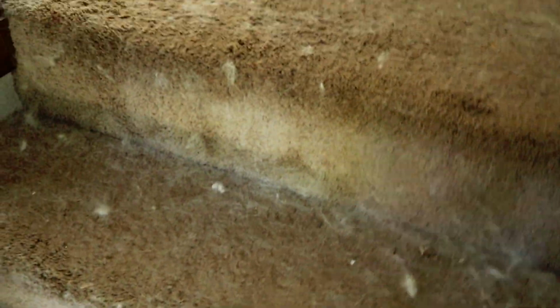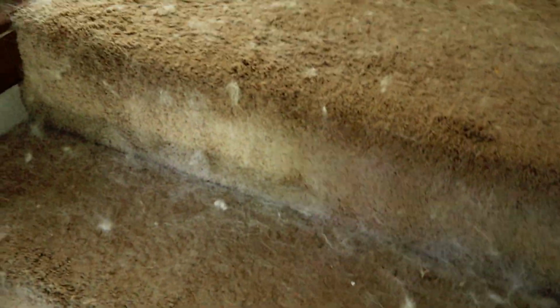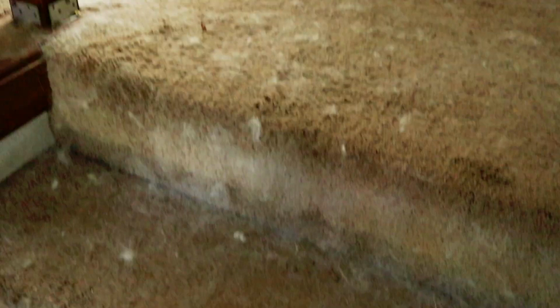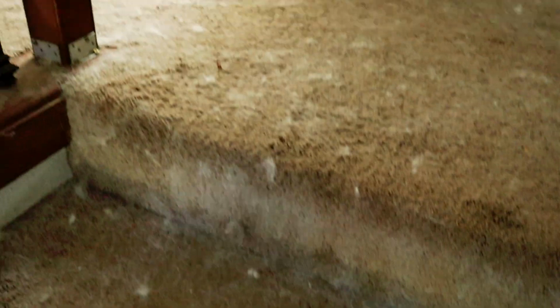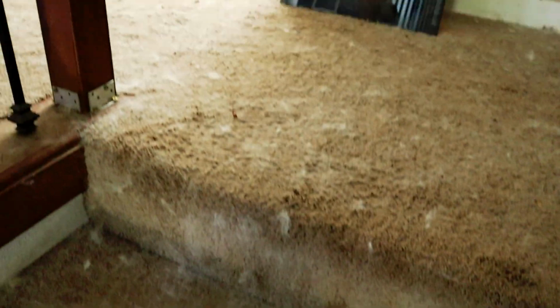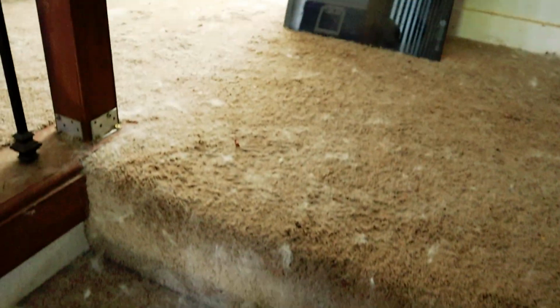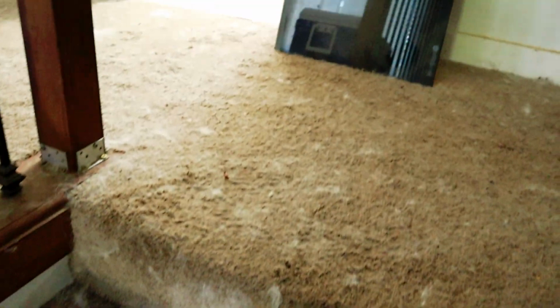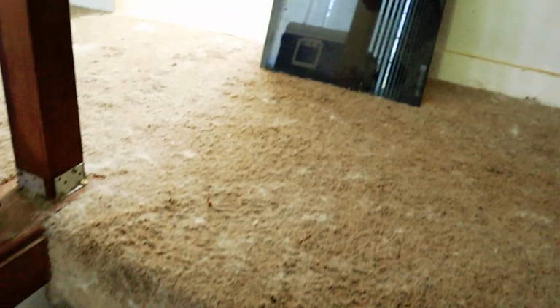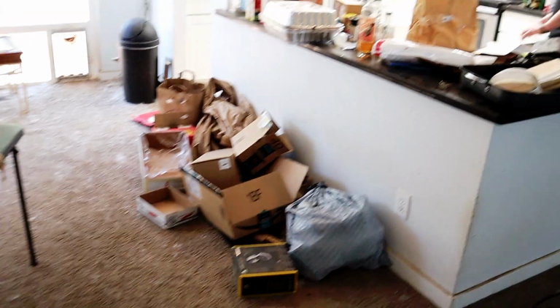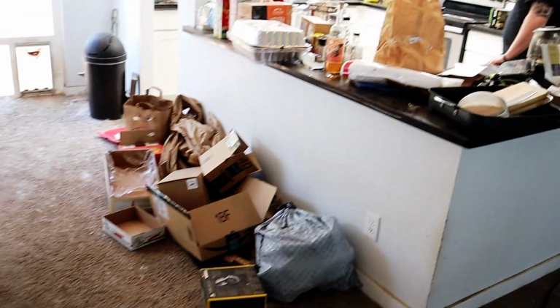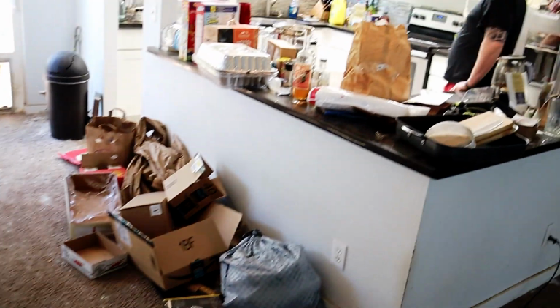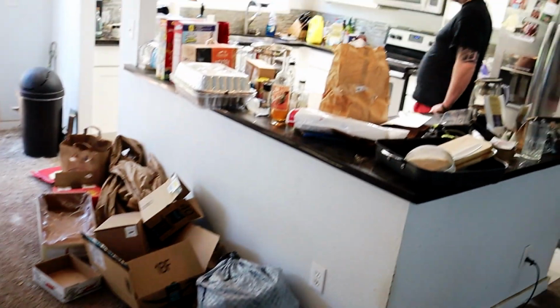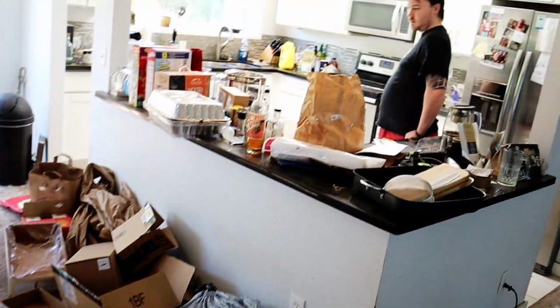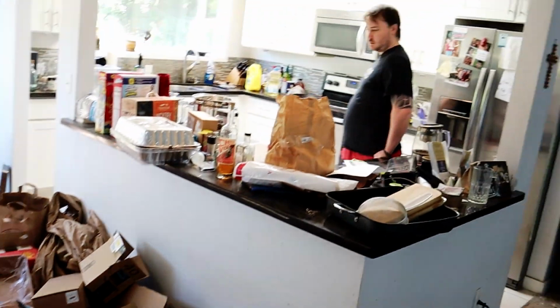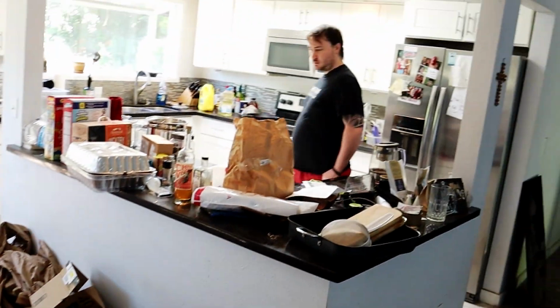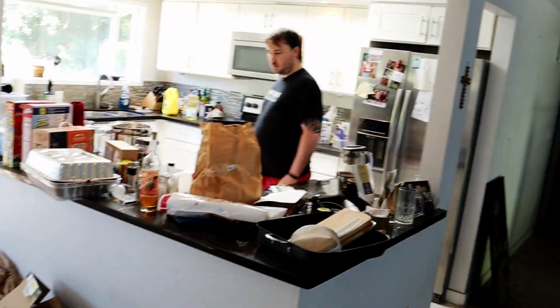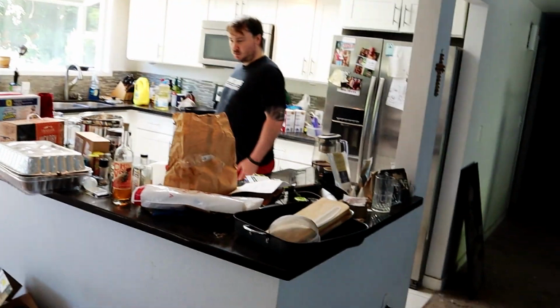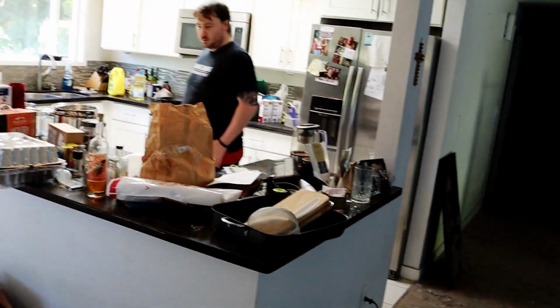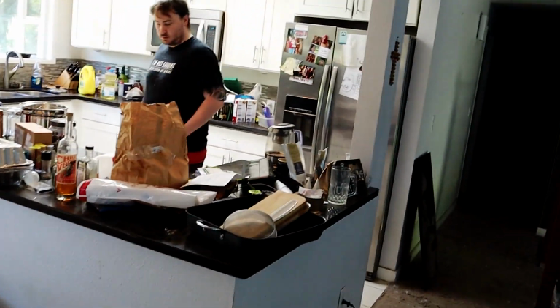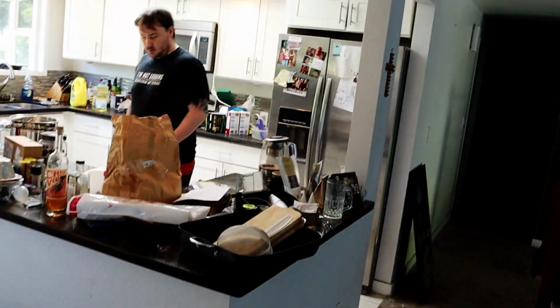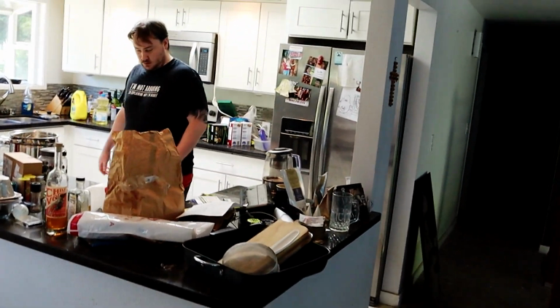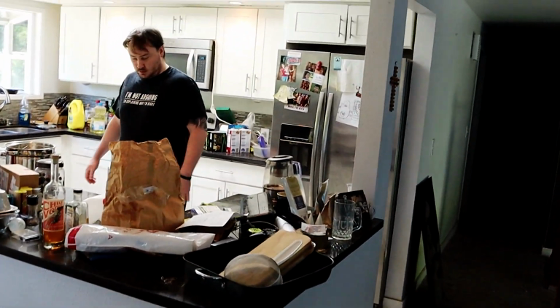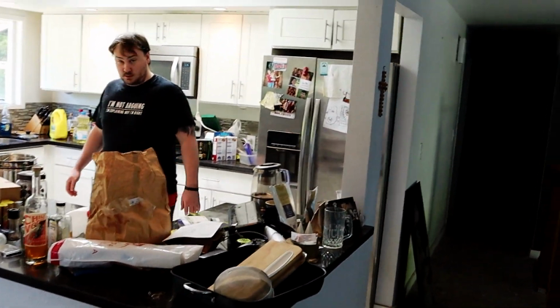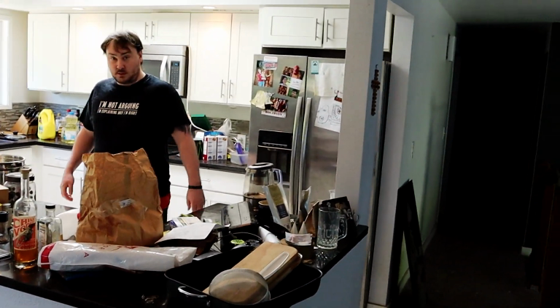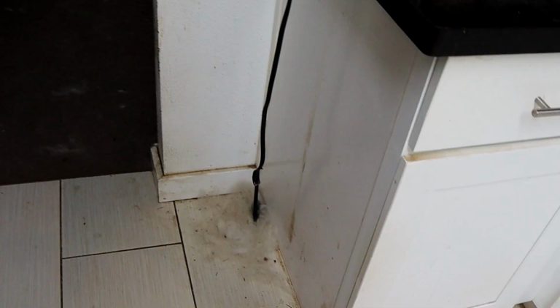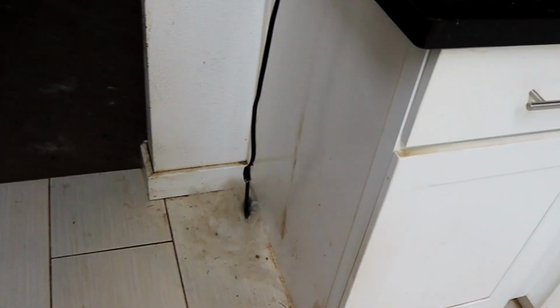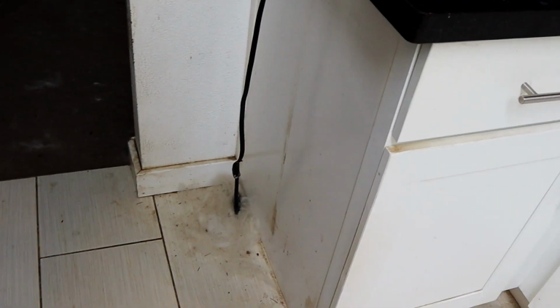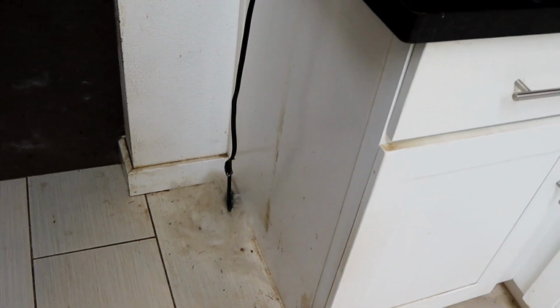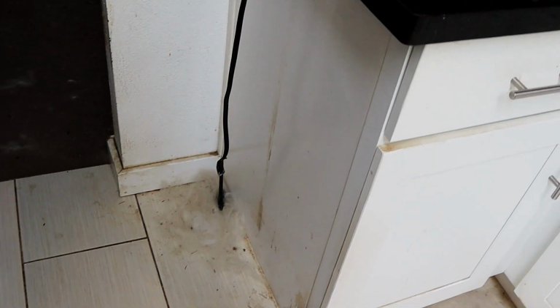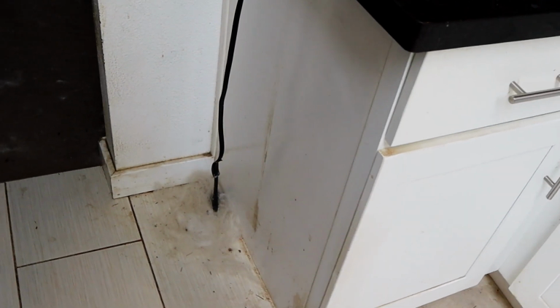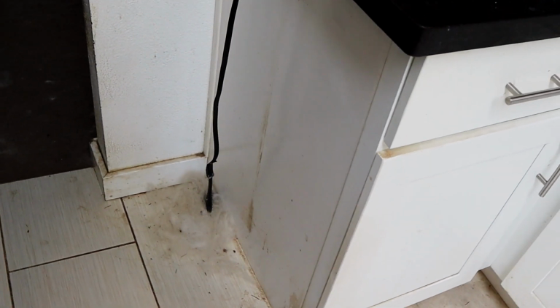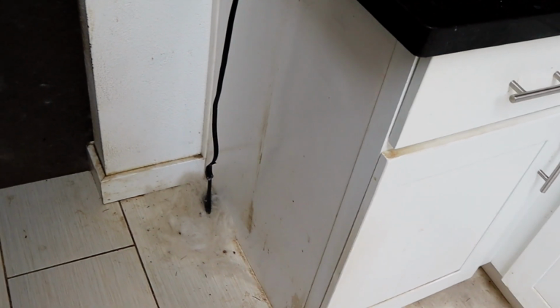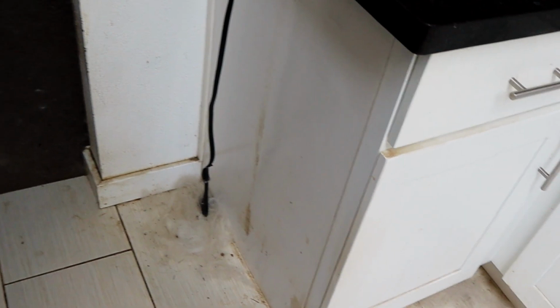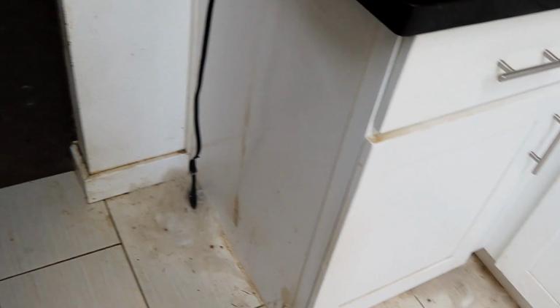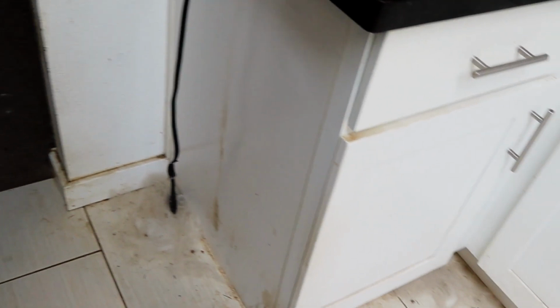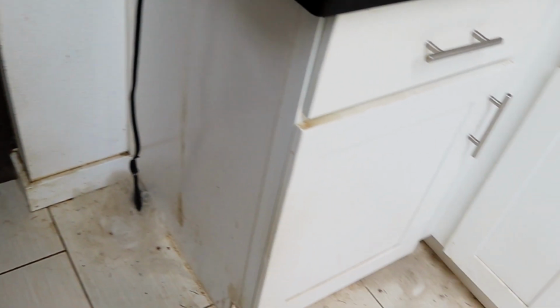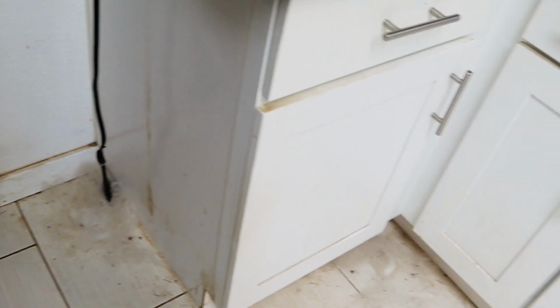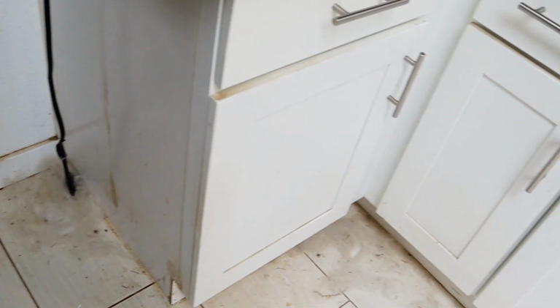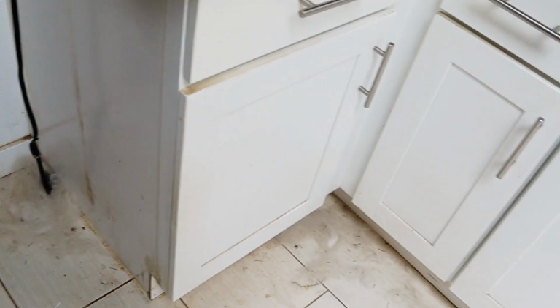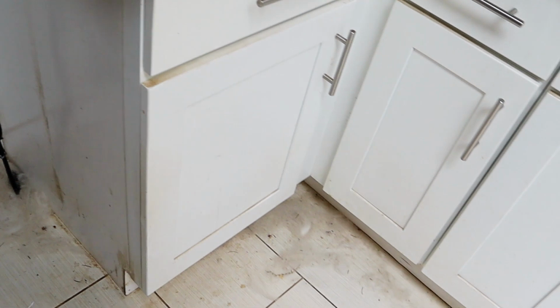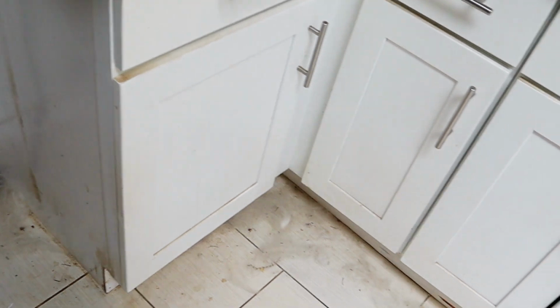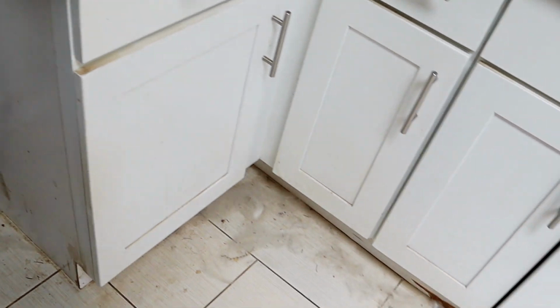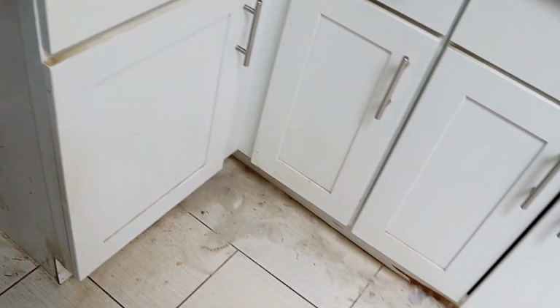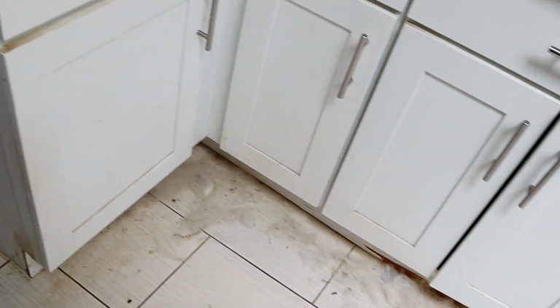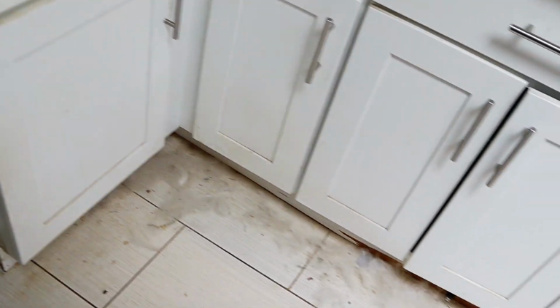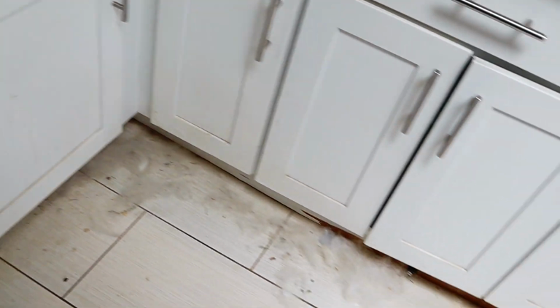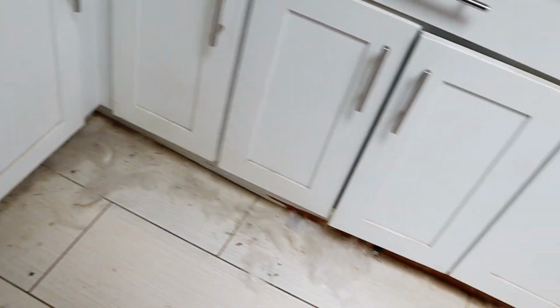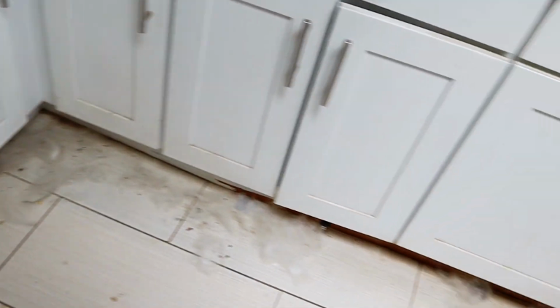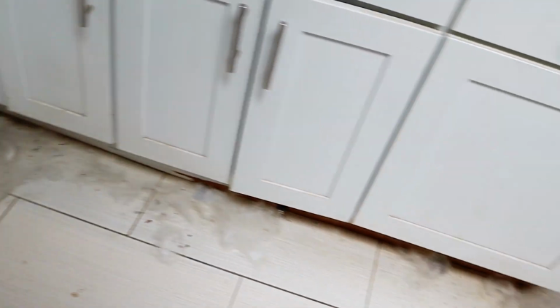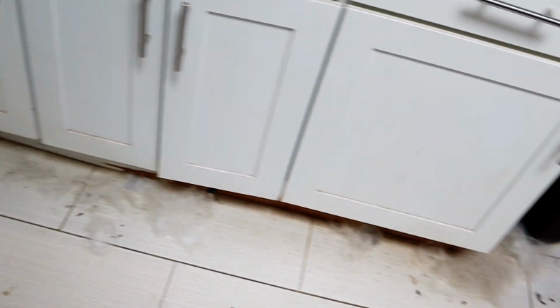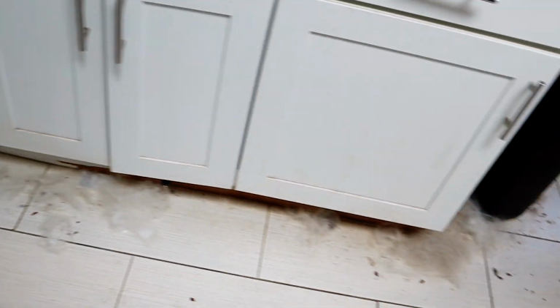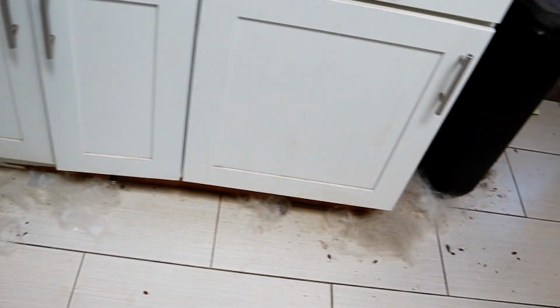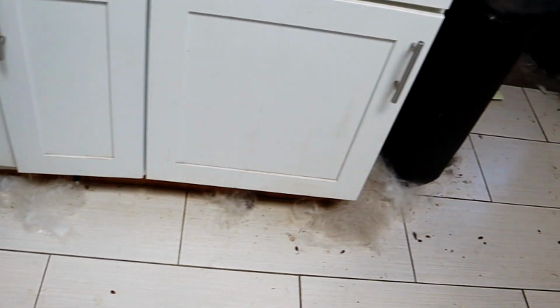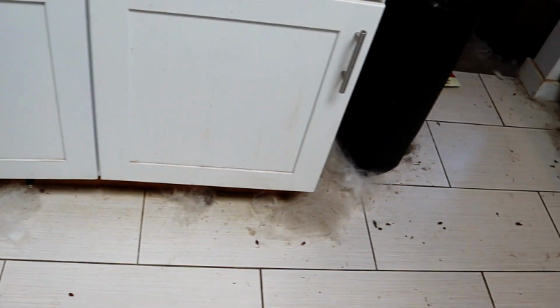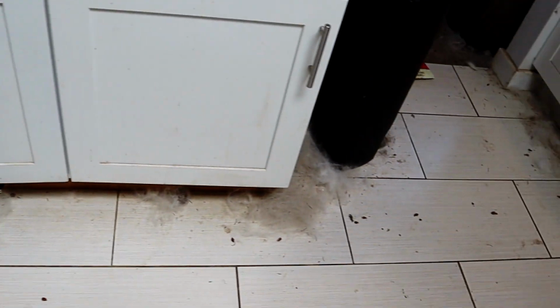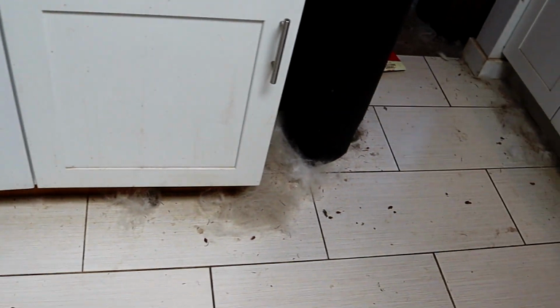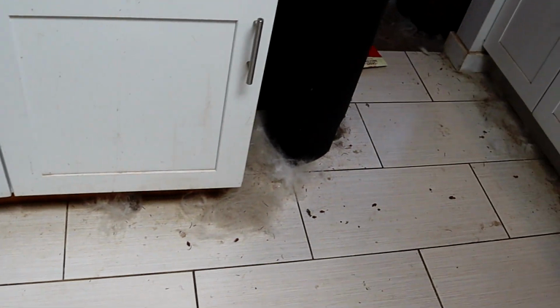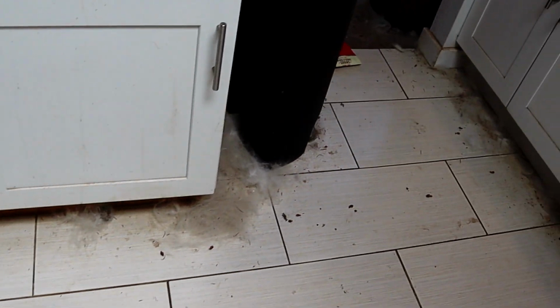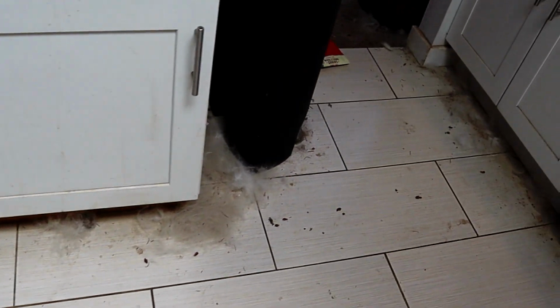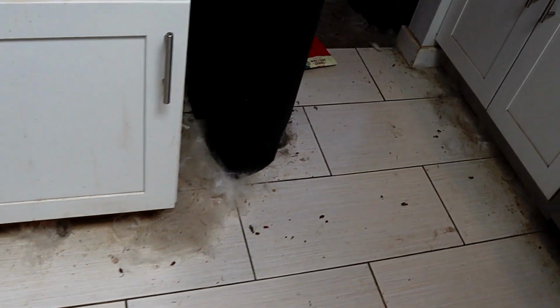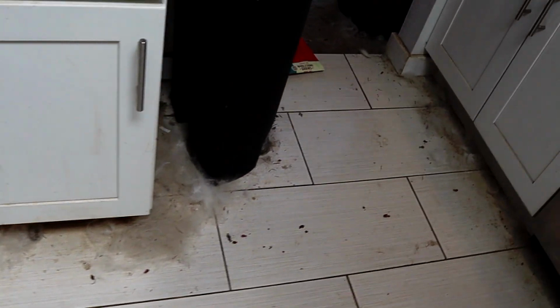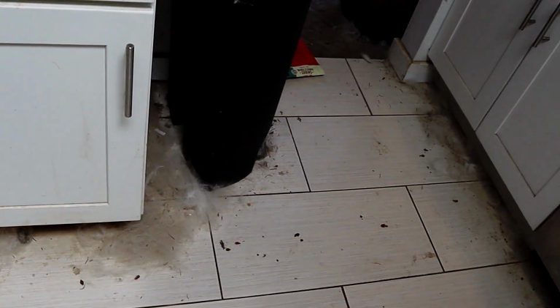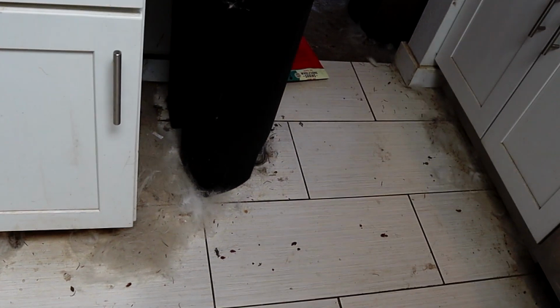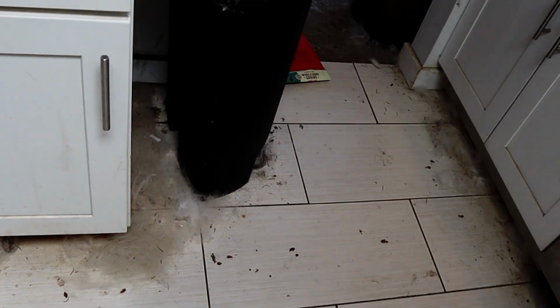We need a new carpet here. It's crazy how much dog hair these dogs release — they're in the middle of blowing their coat right now.